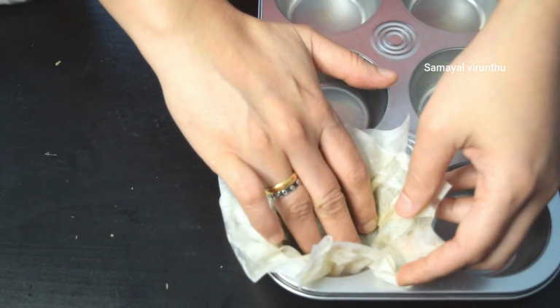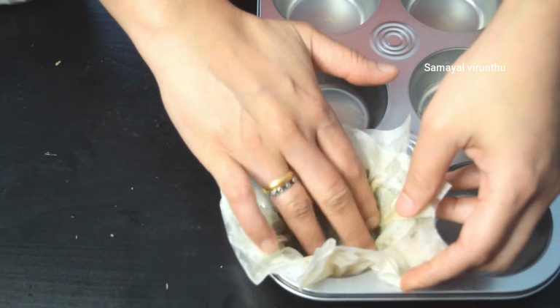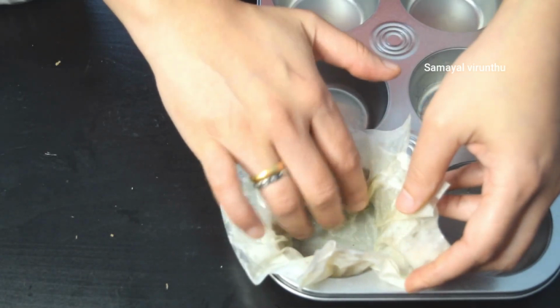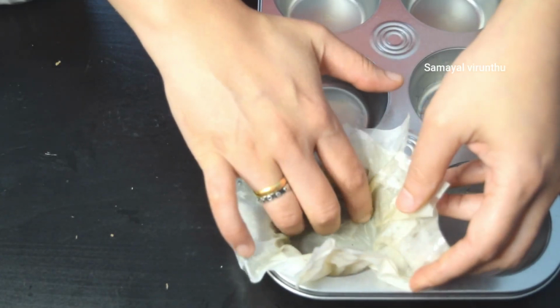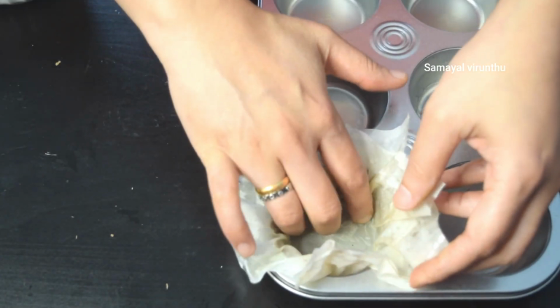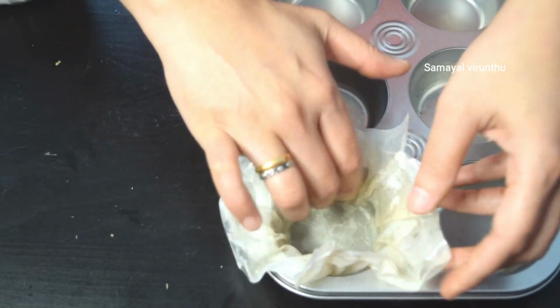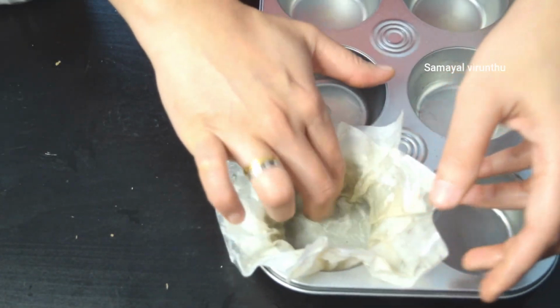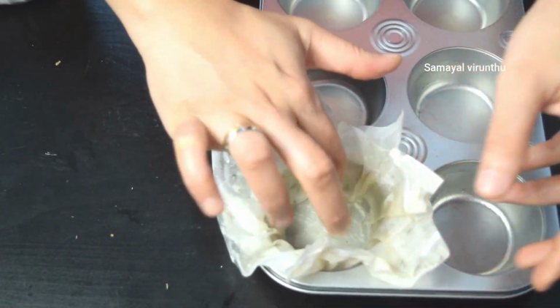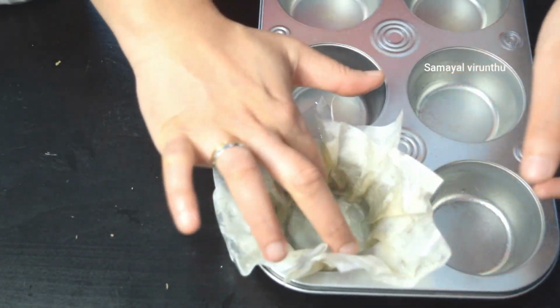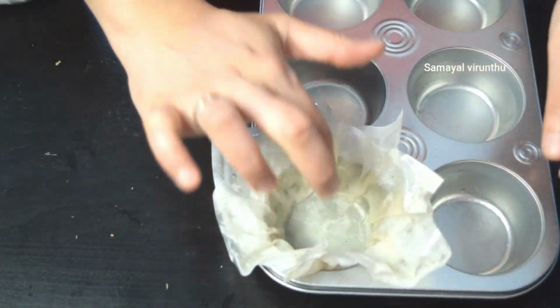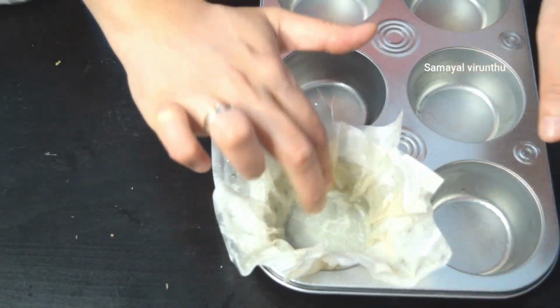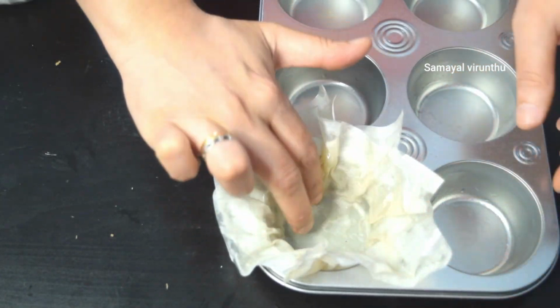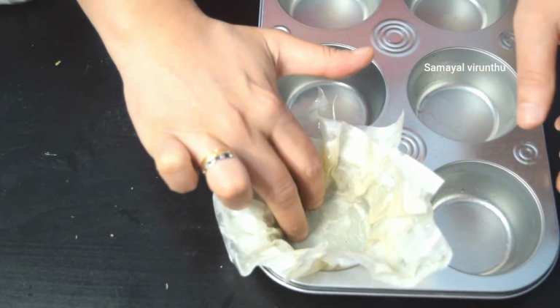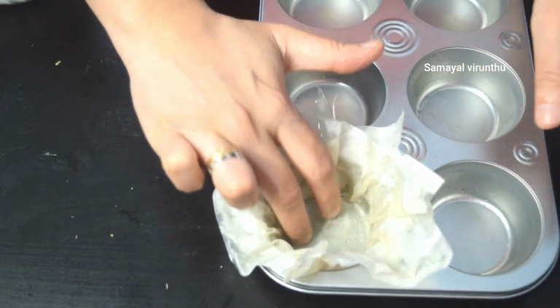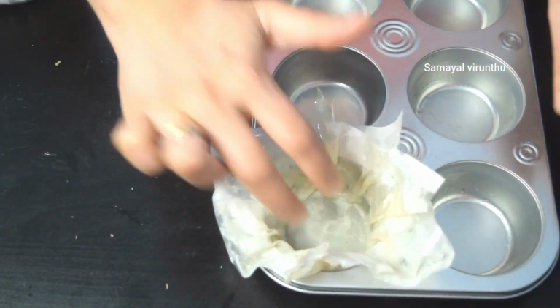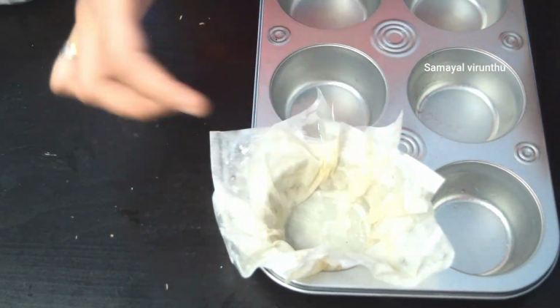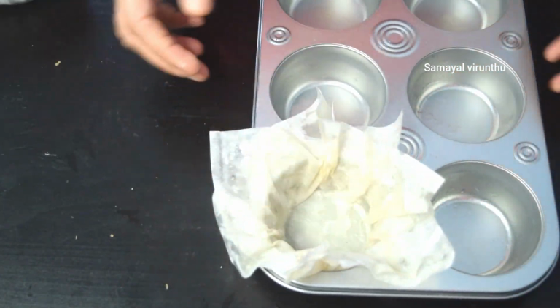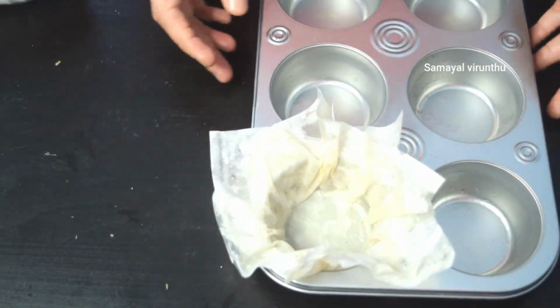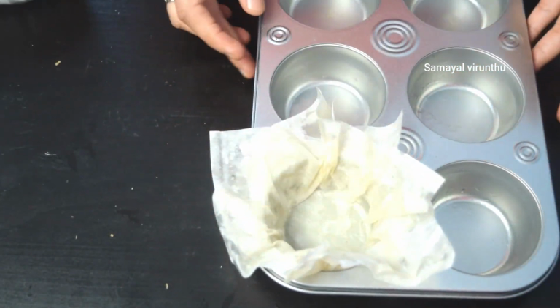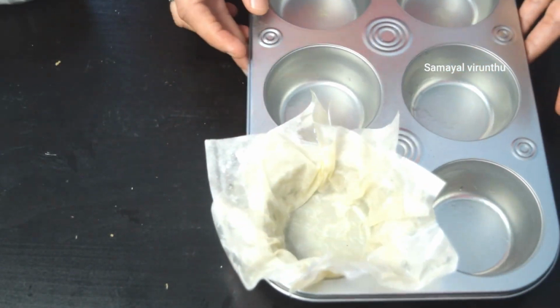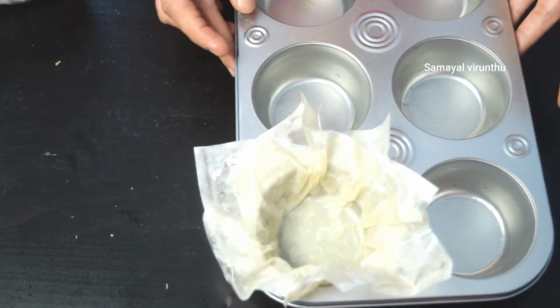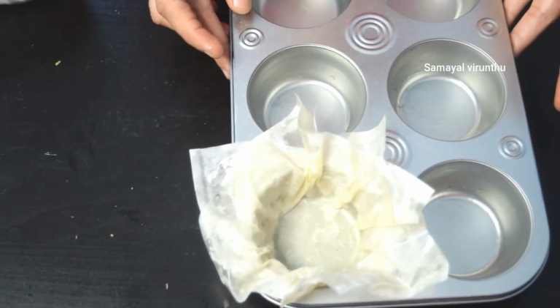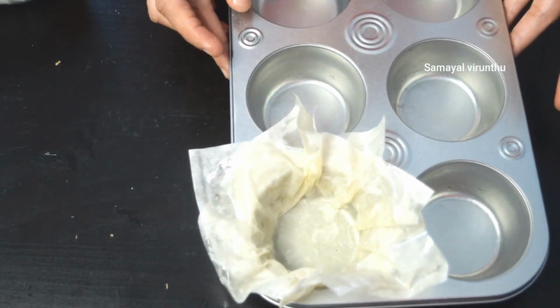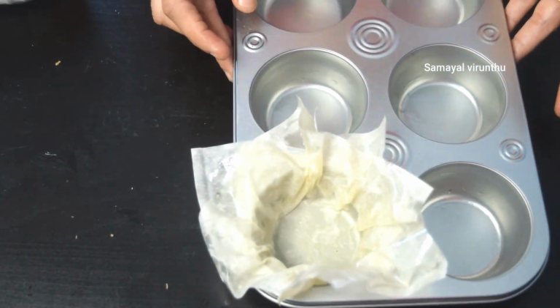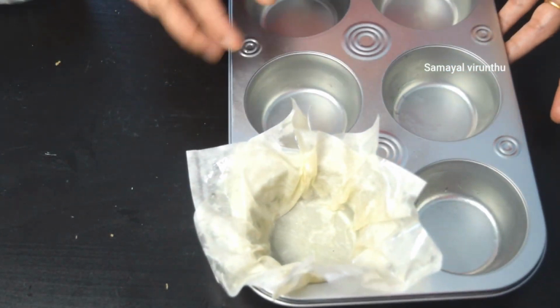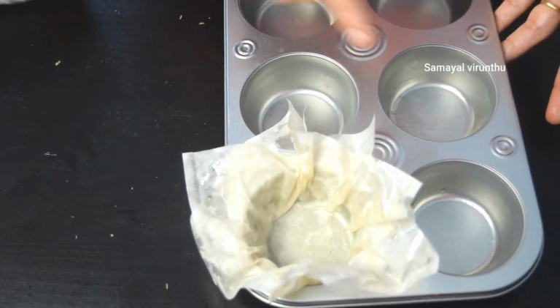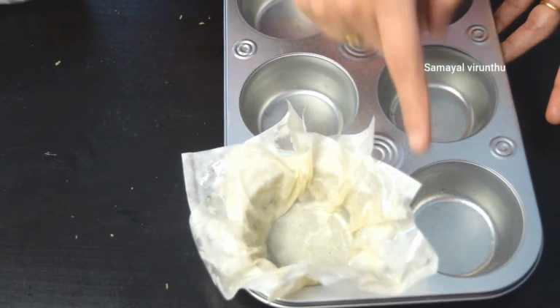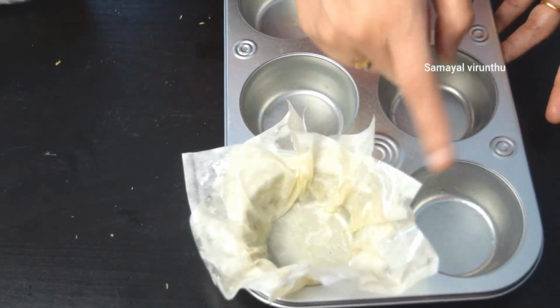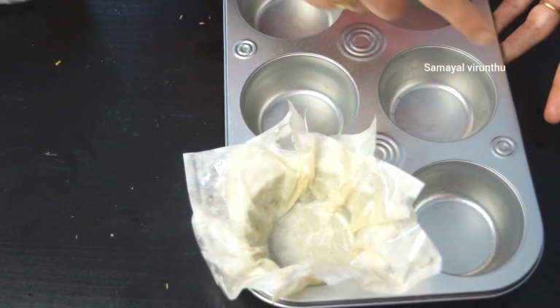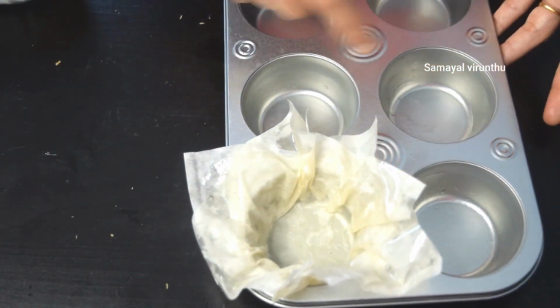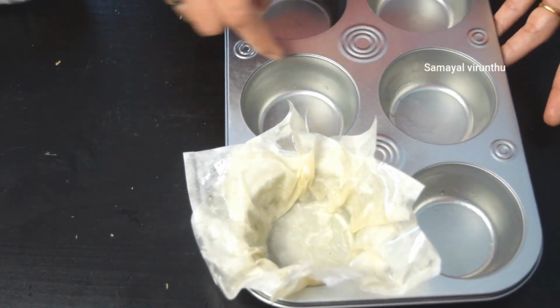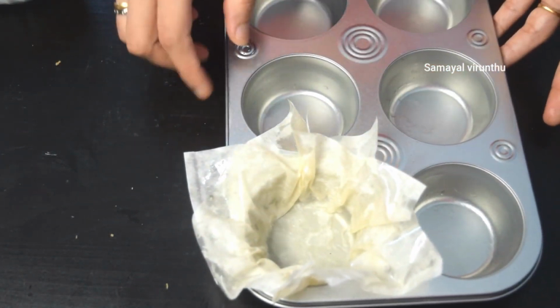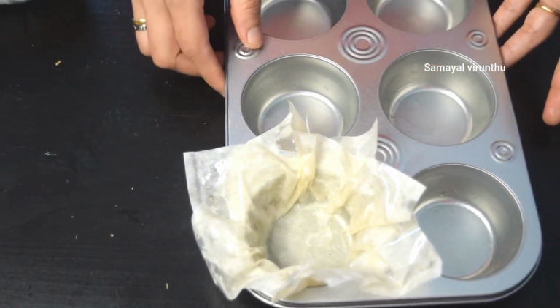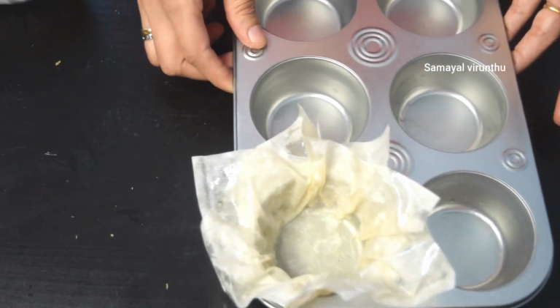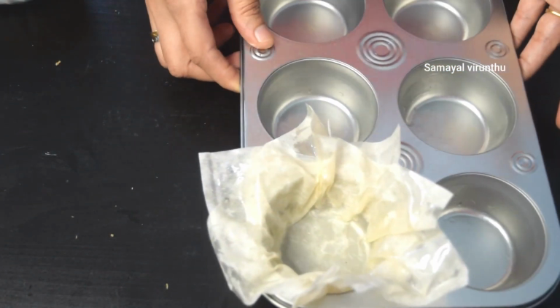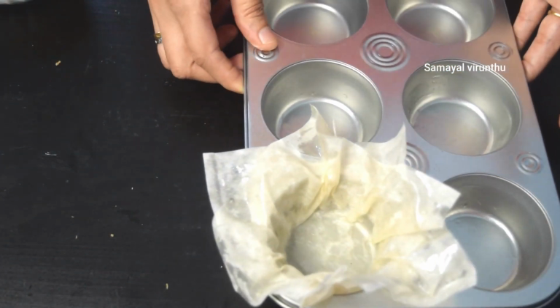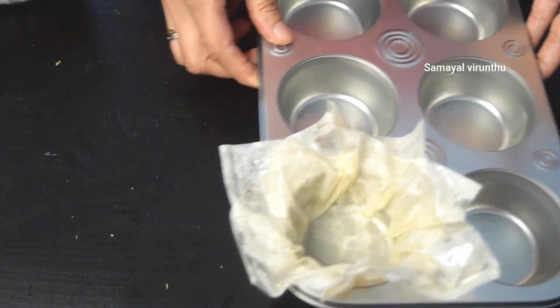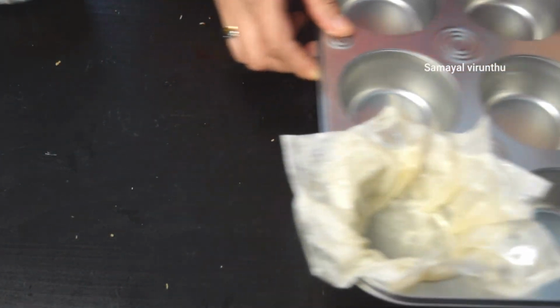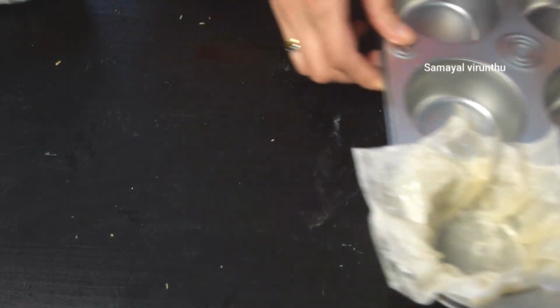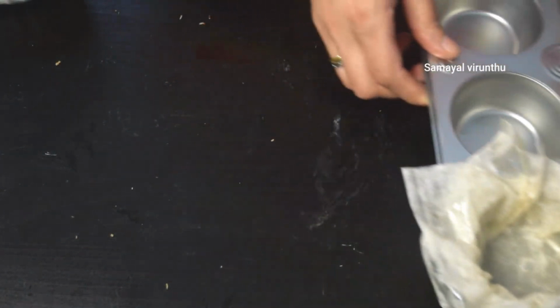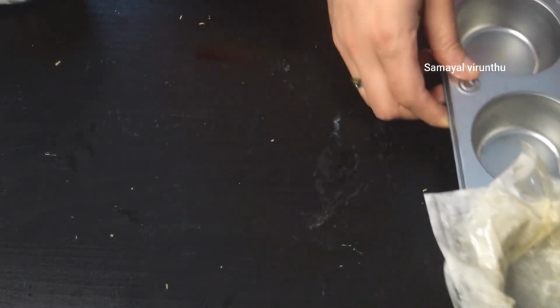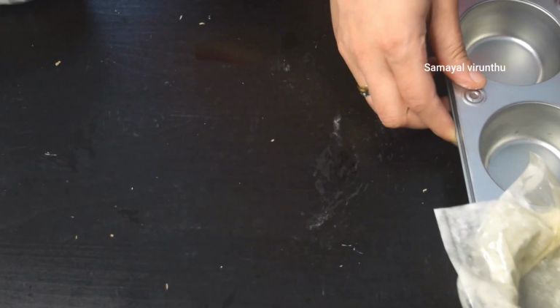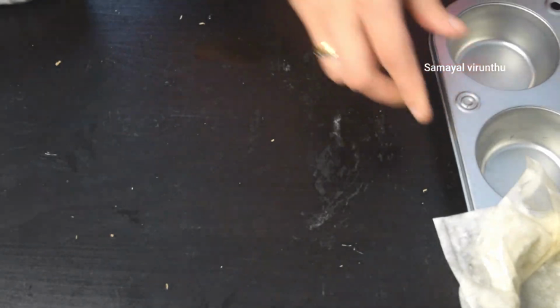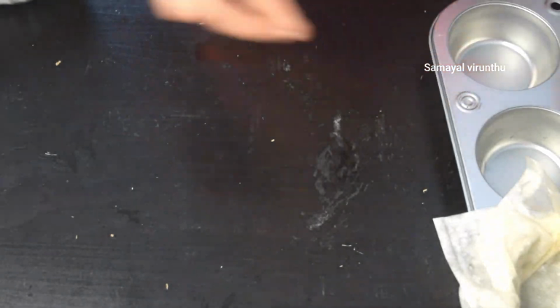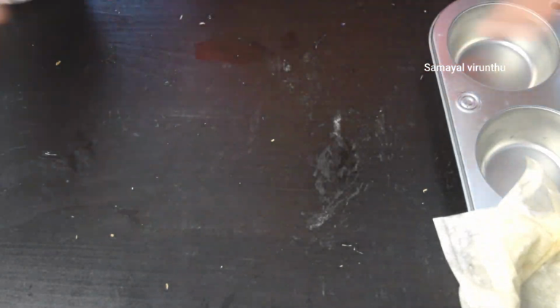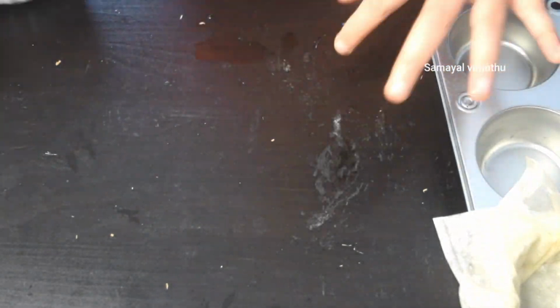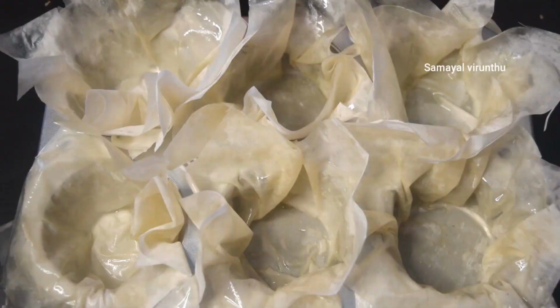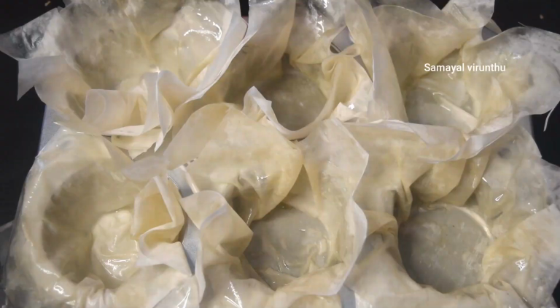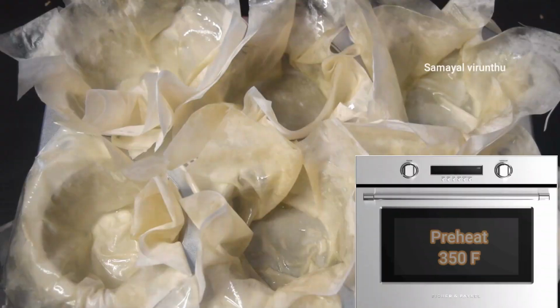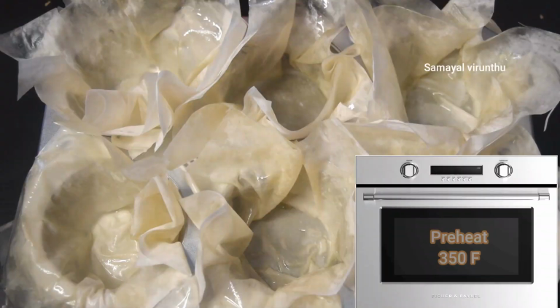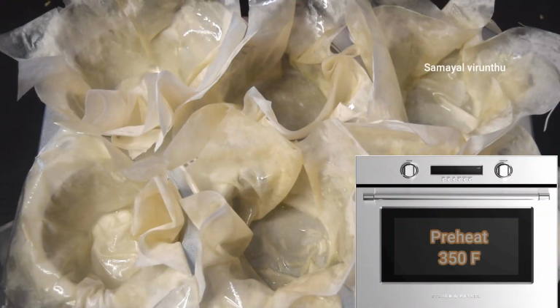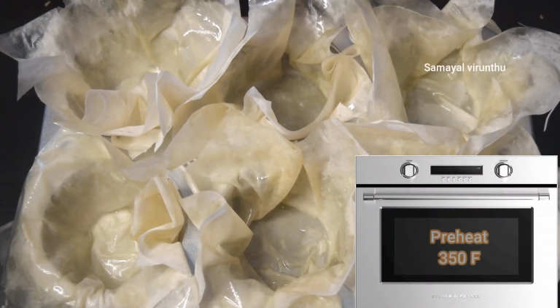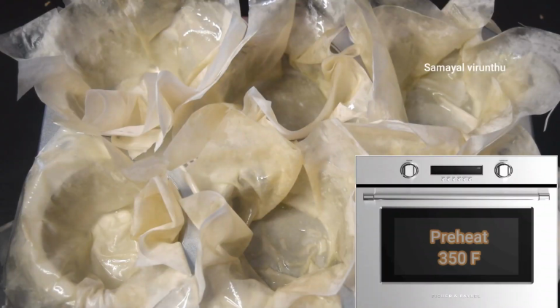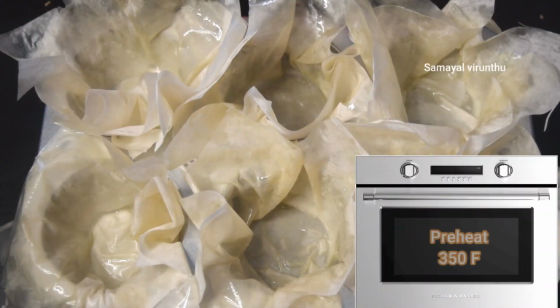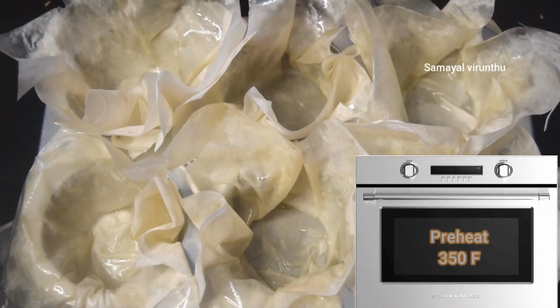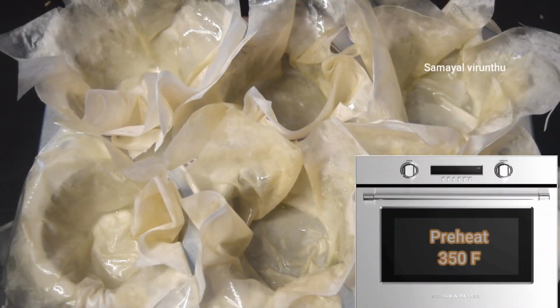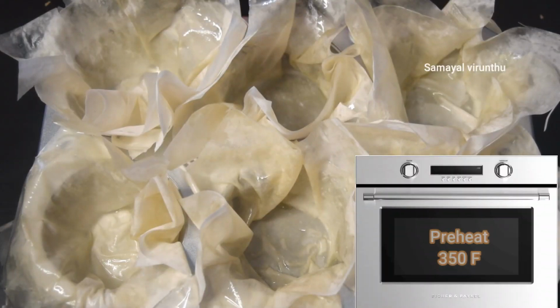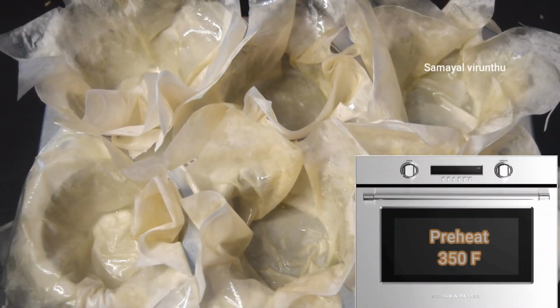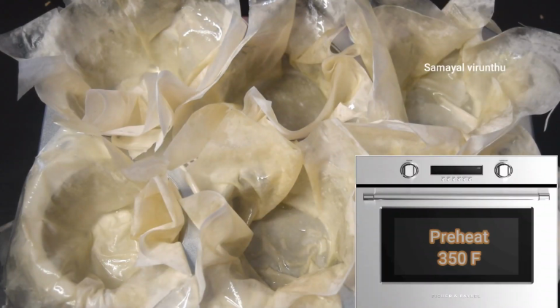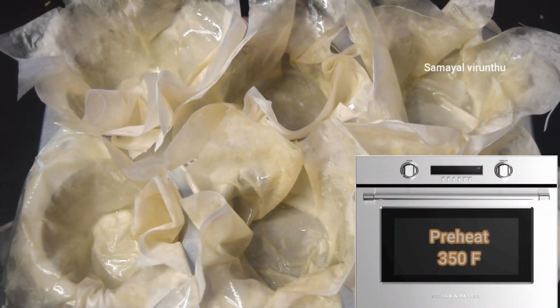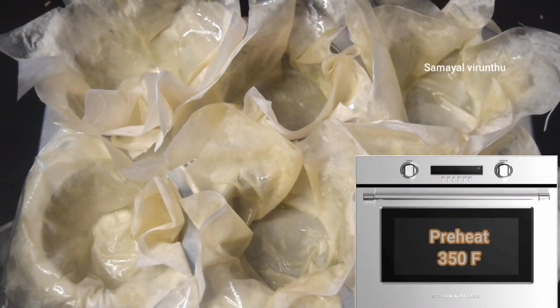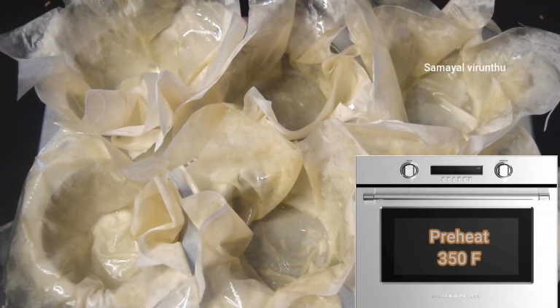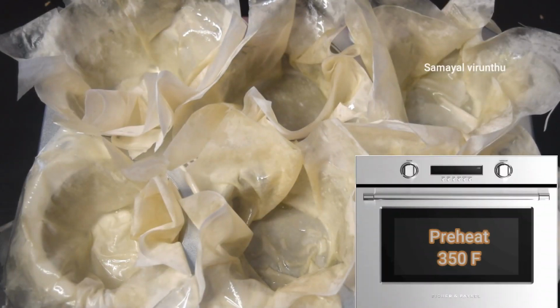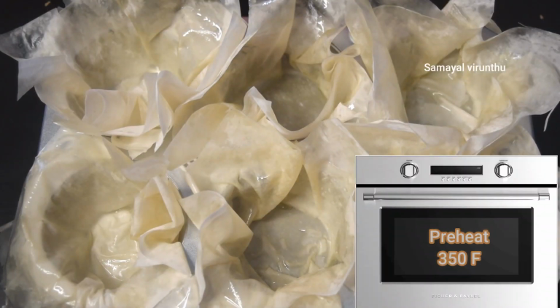We will tuck it into a cup shape. When the oven is ready, preheat the oven to 350°F.